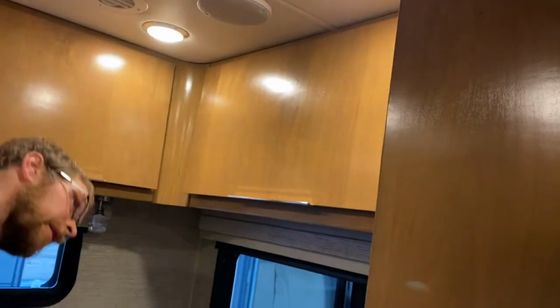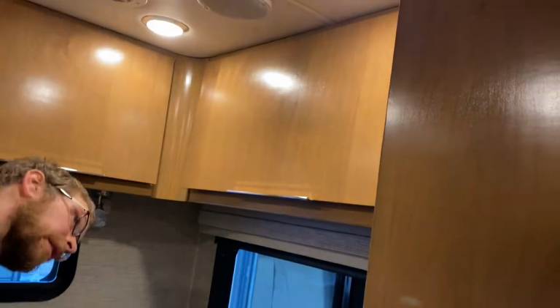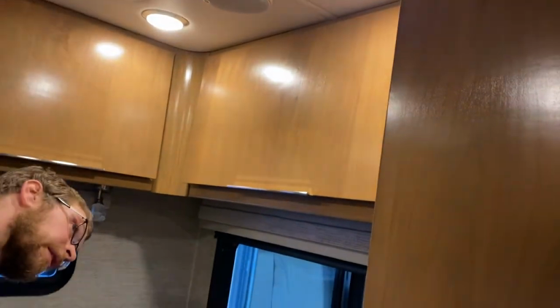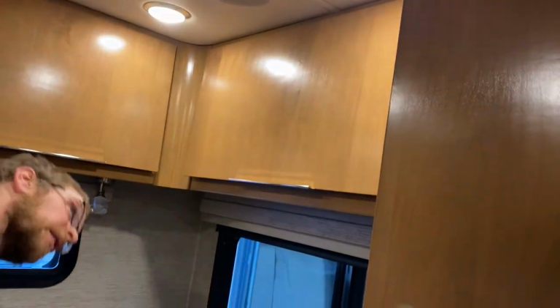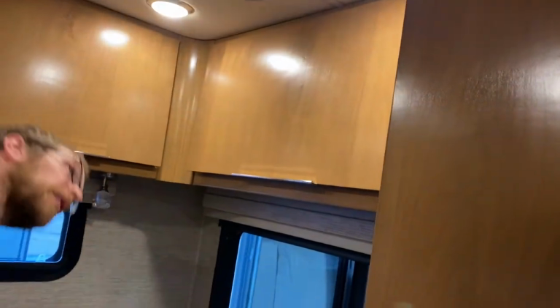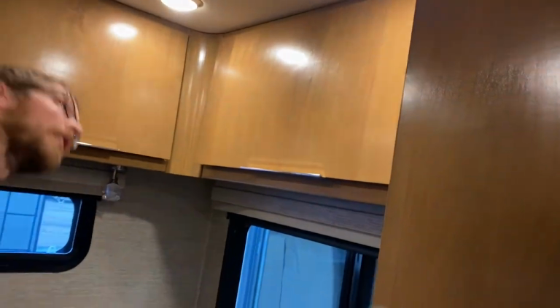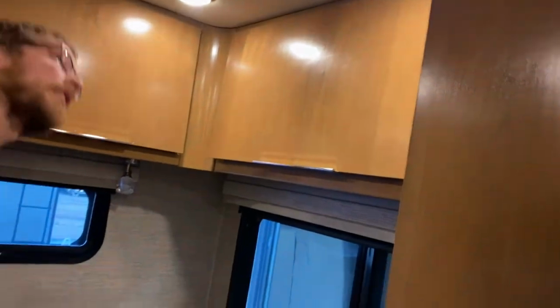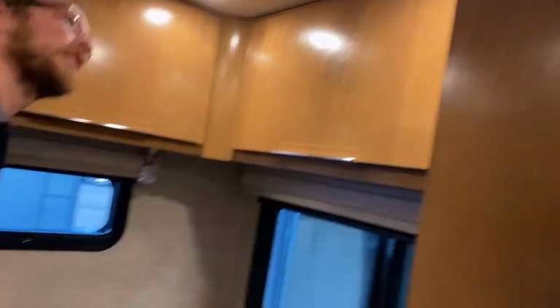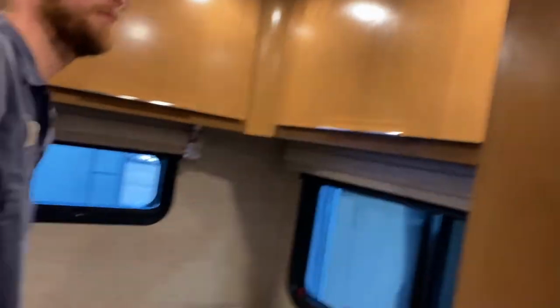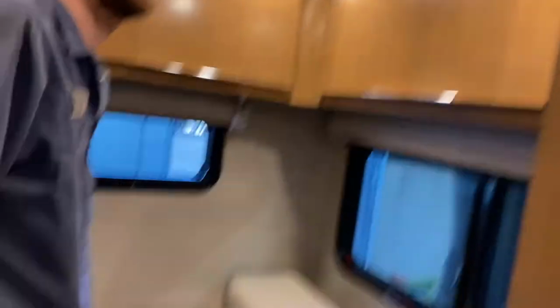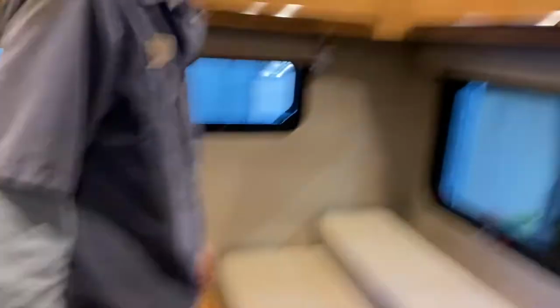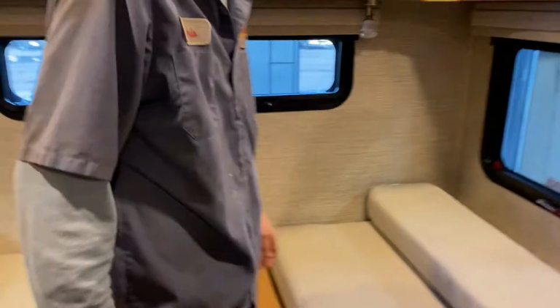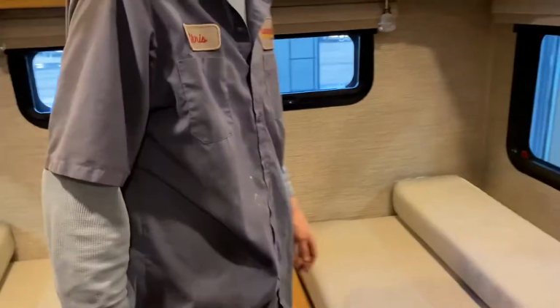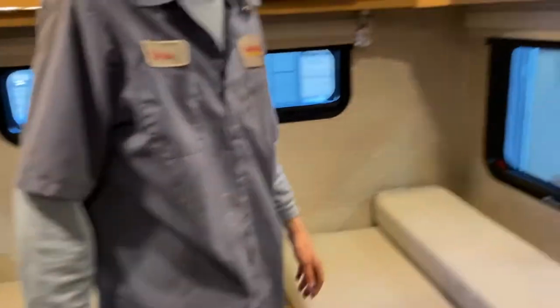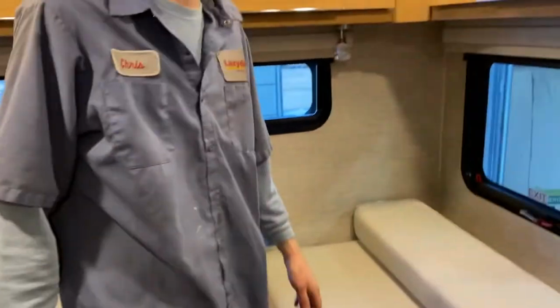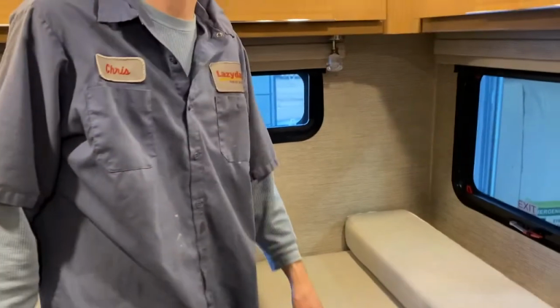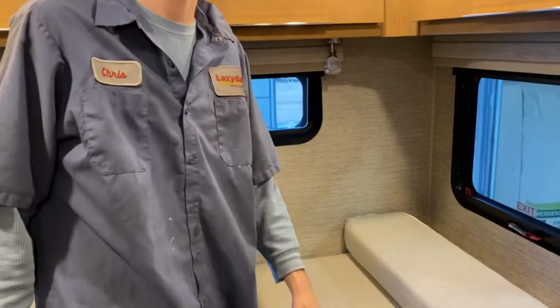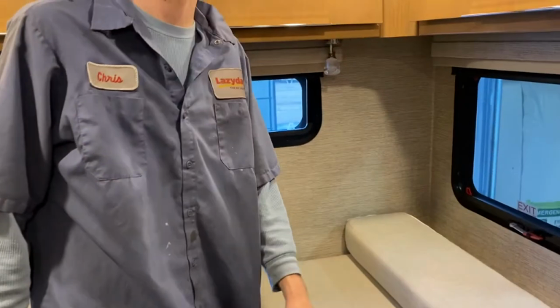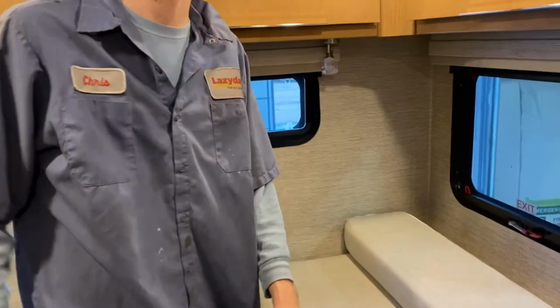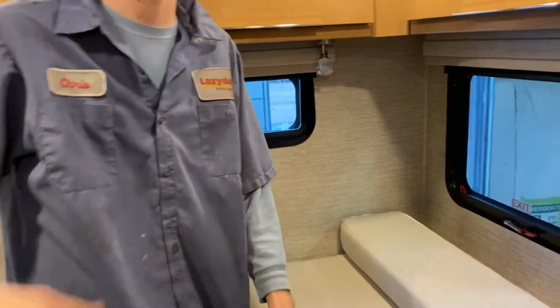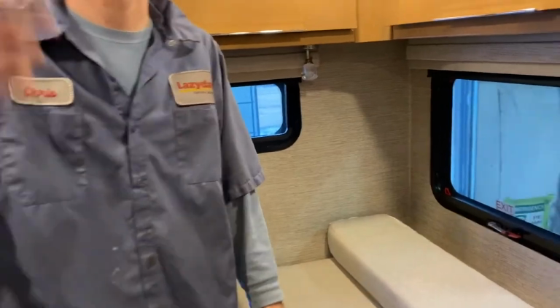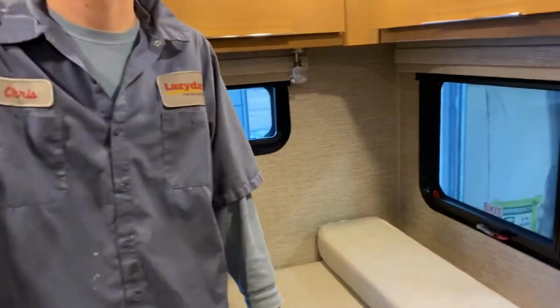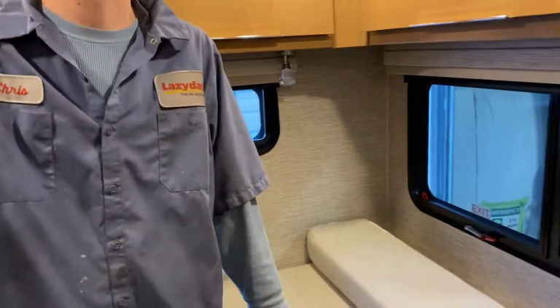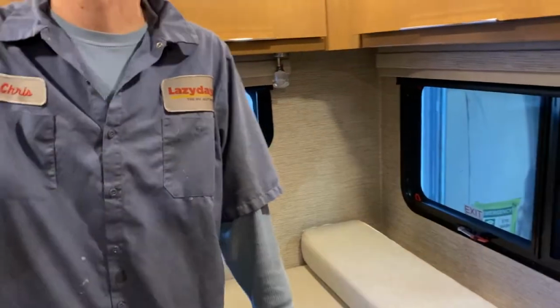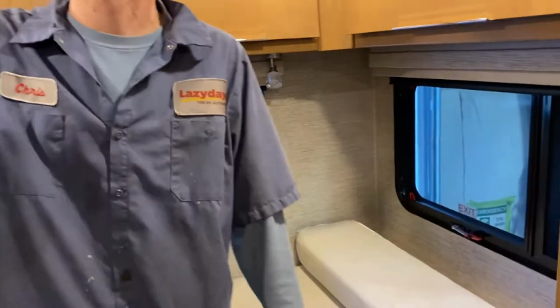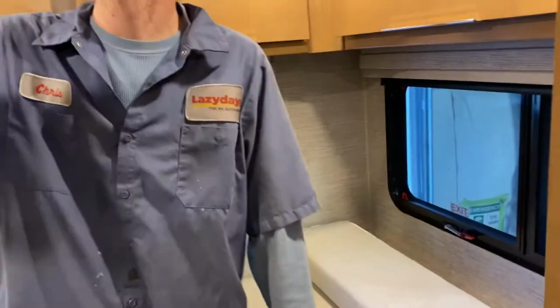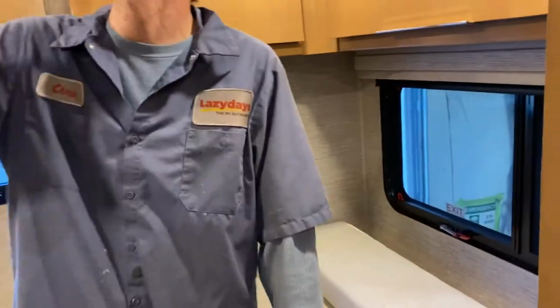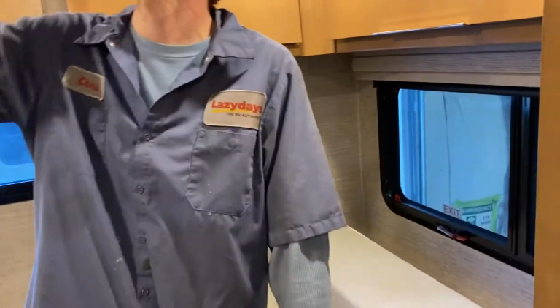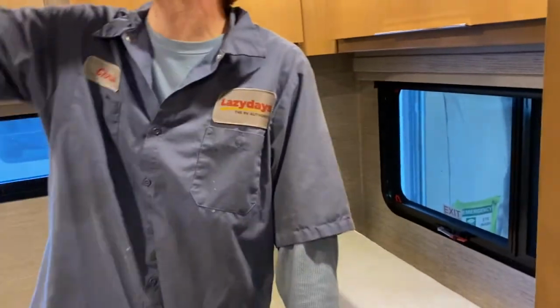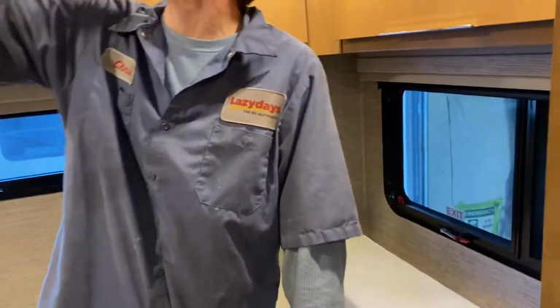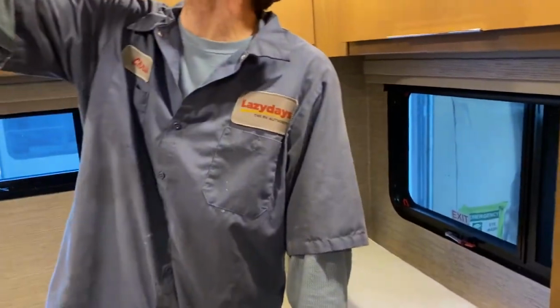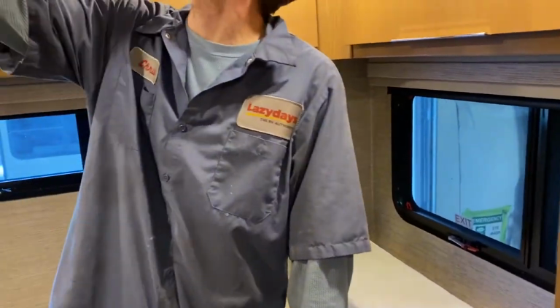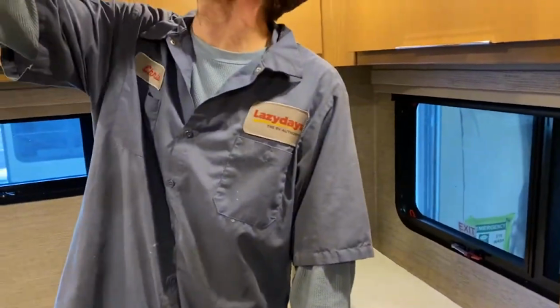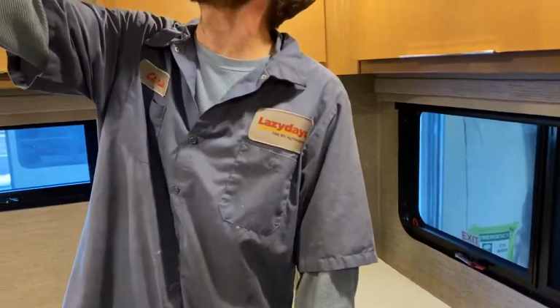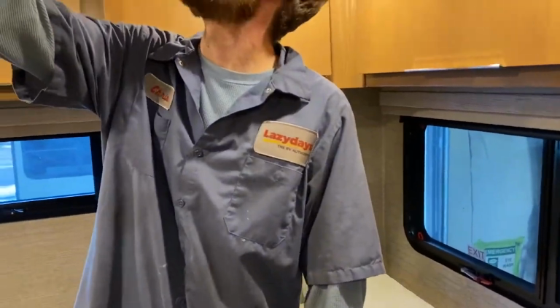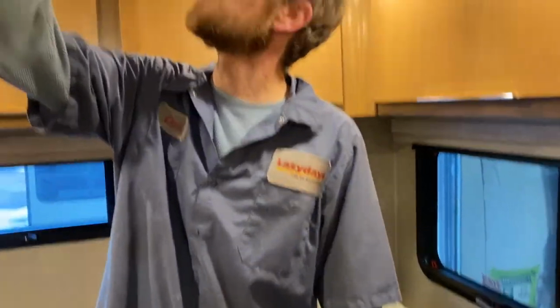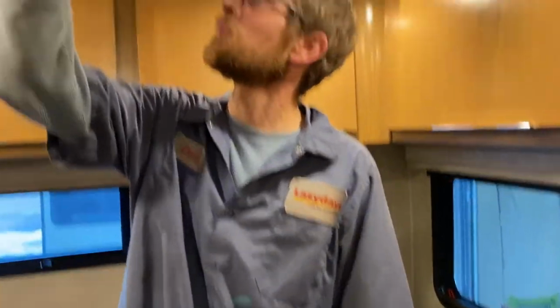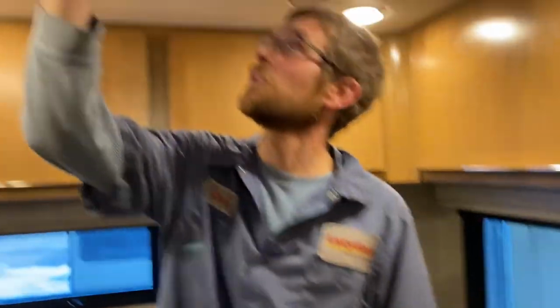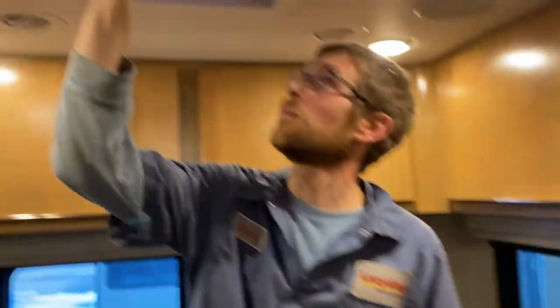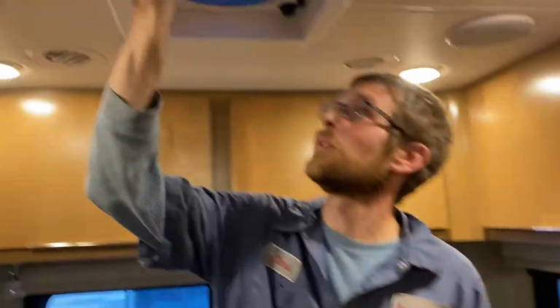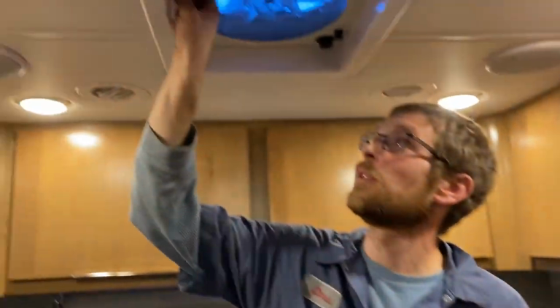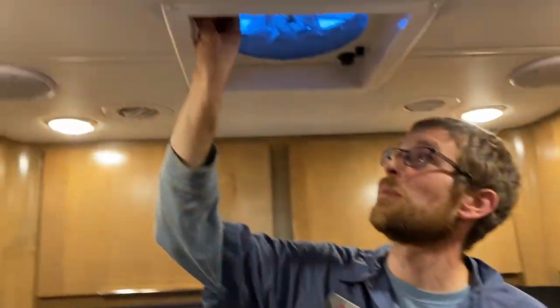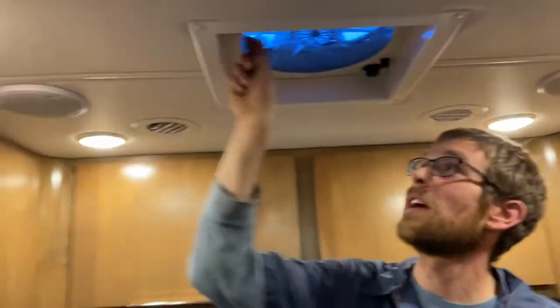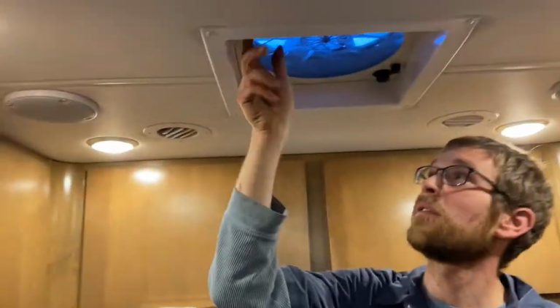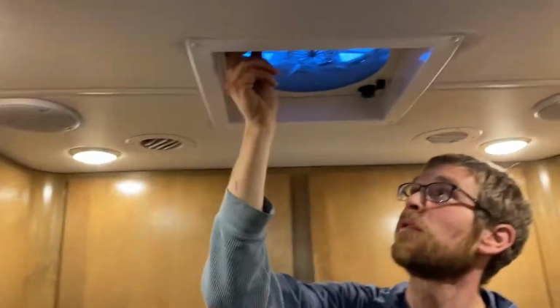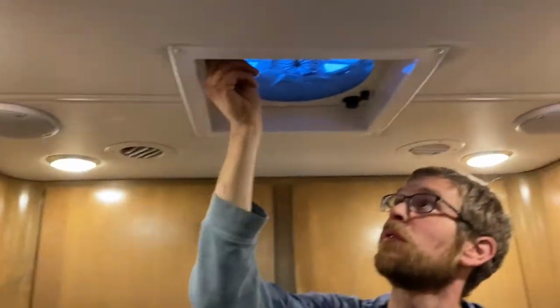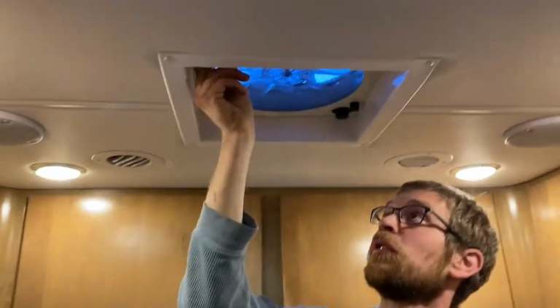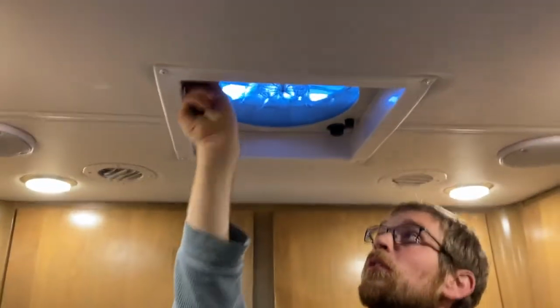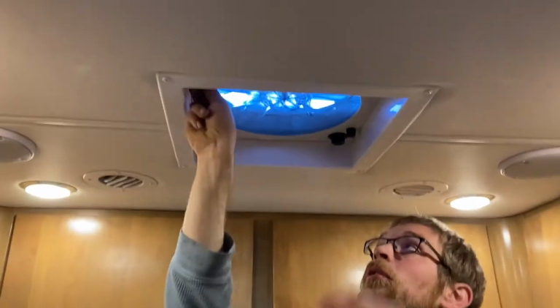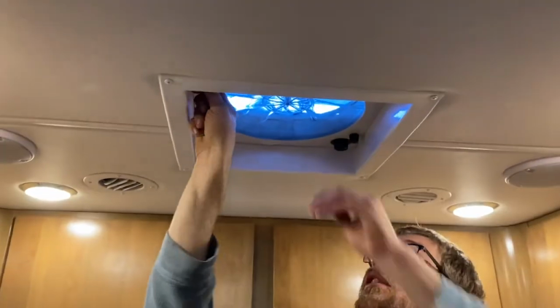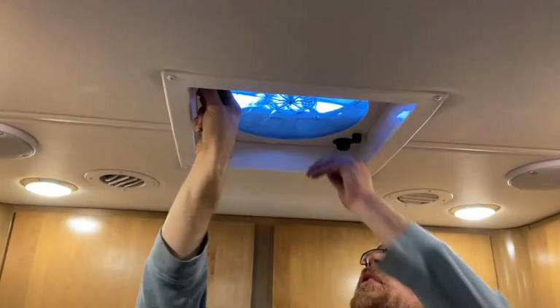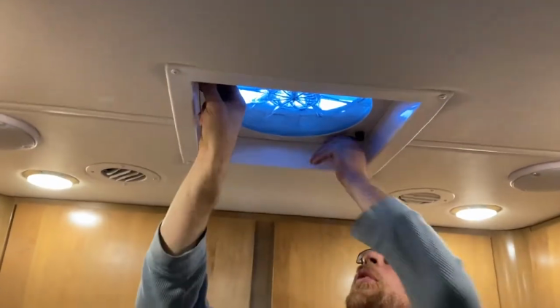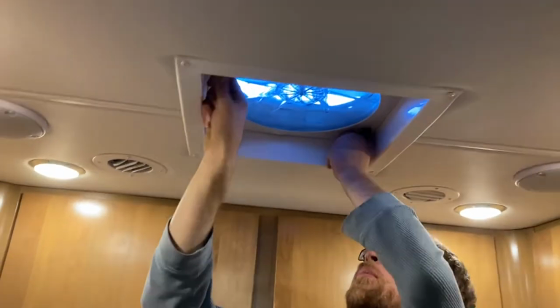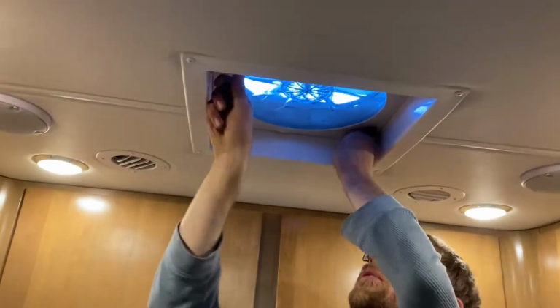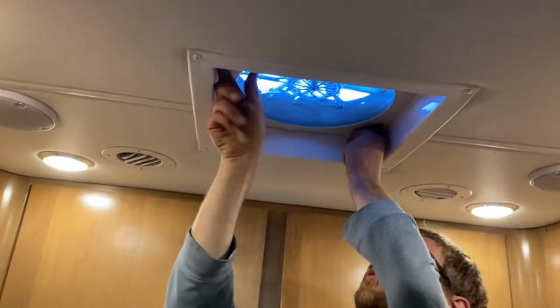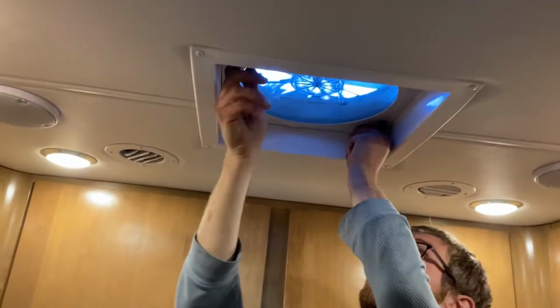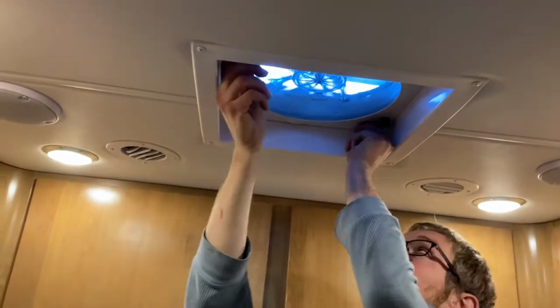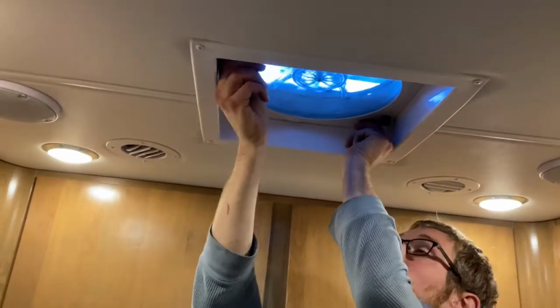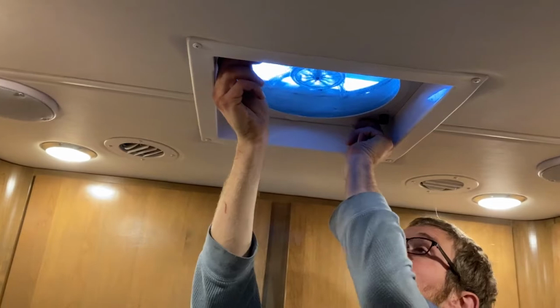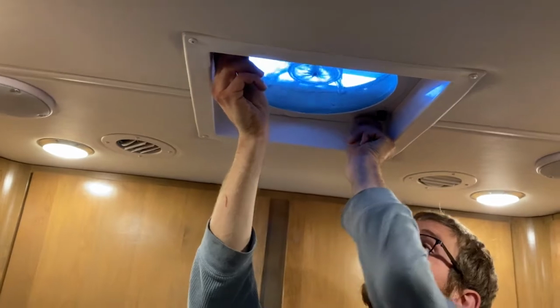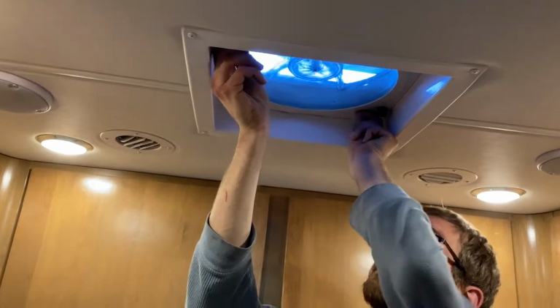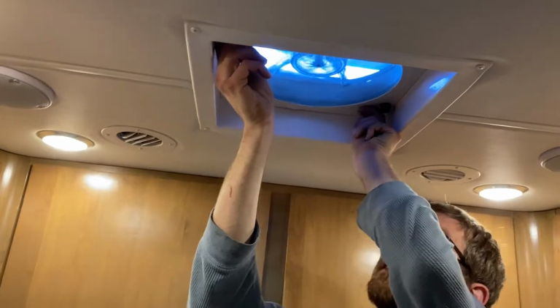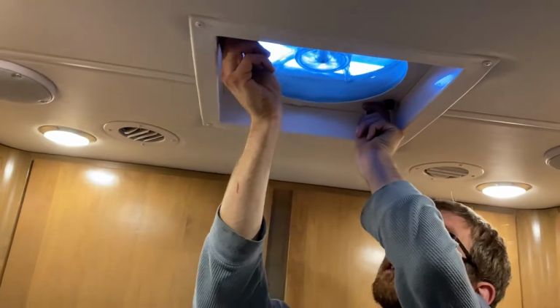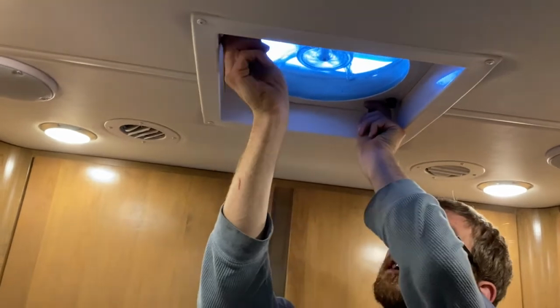You have another vent fan up here, just like the one in the bathroom — crank it open and turn it on. You've got some cabinets and a closet back here.